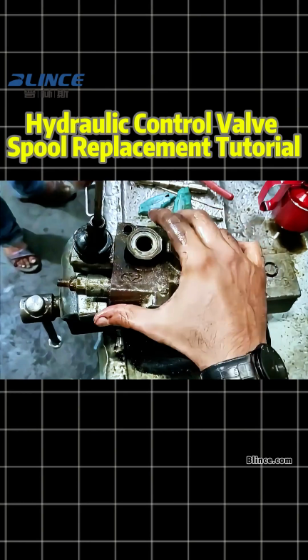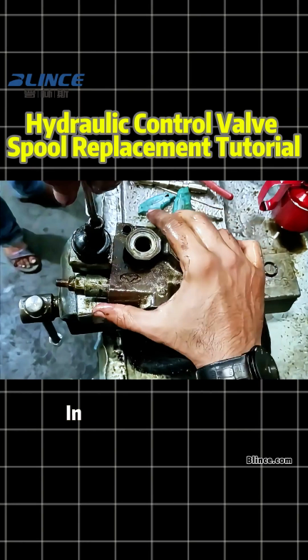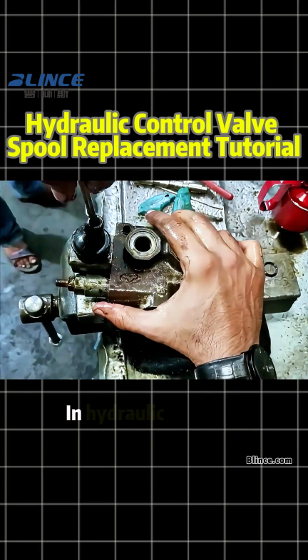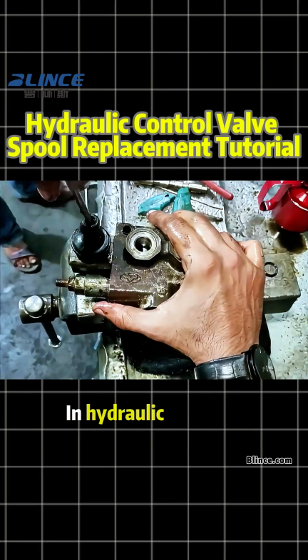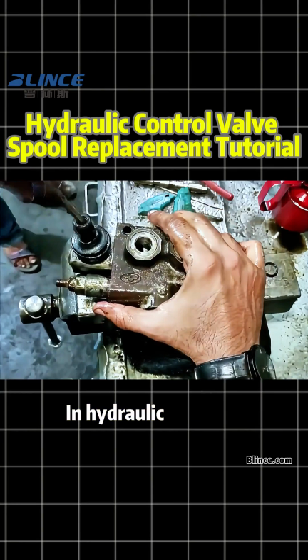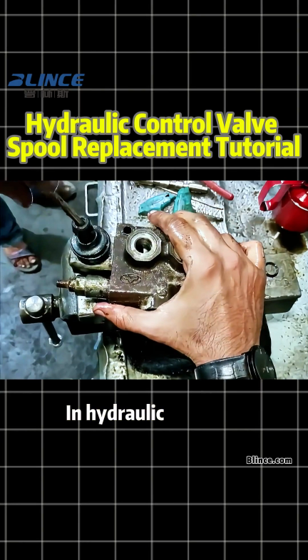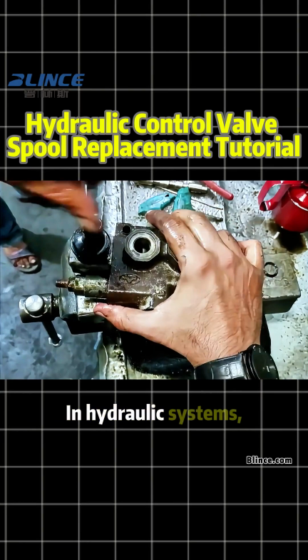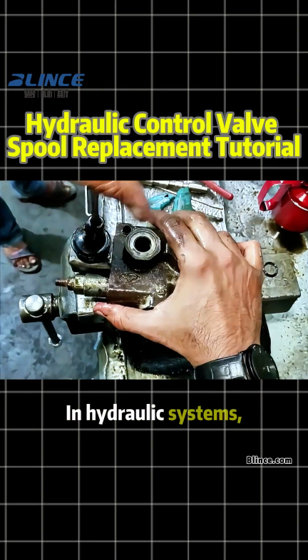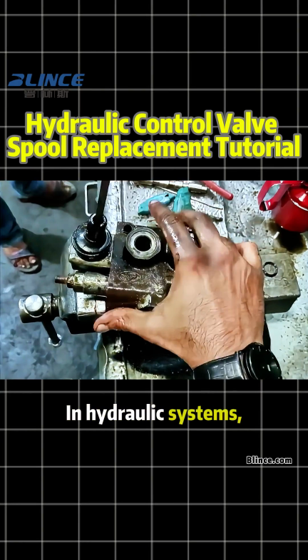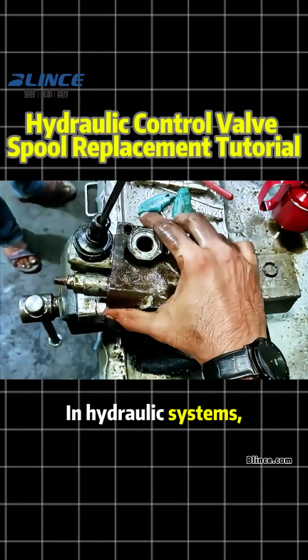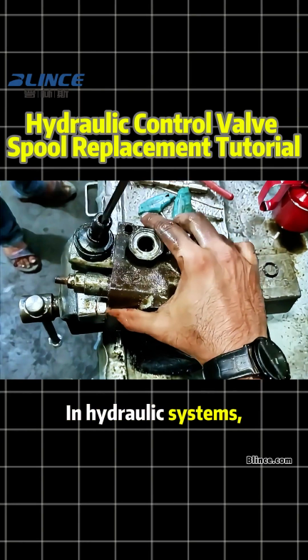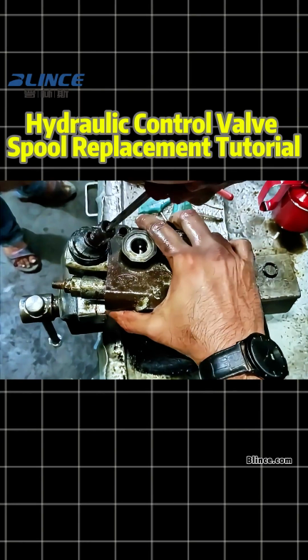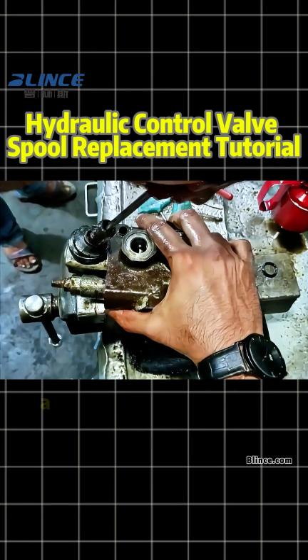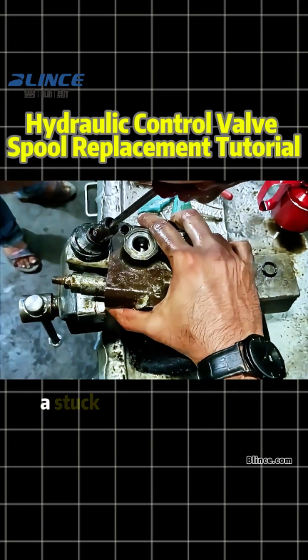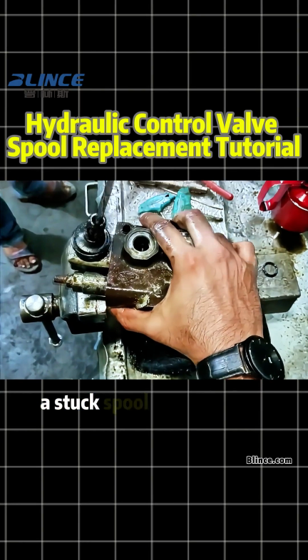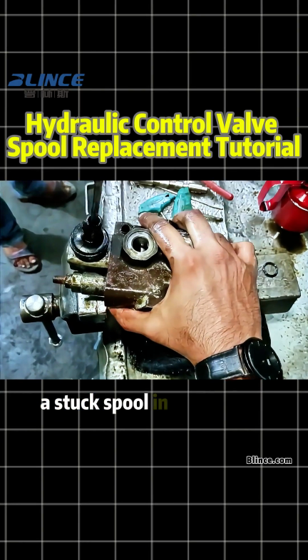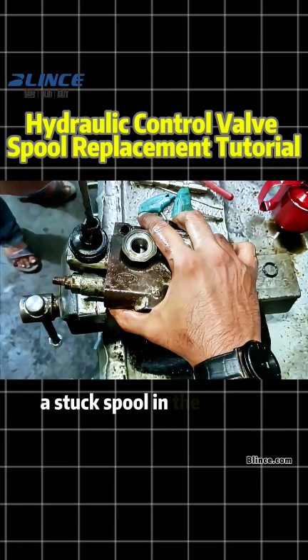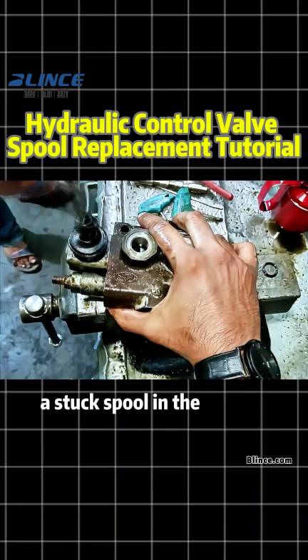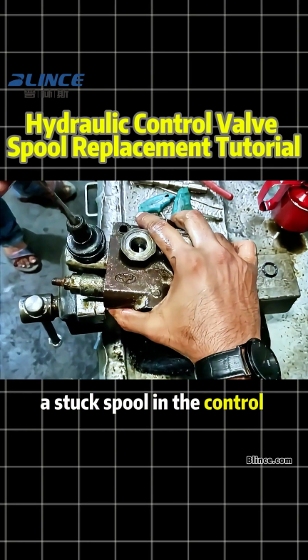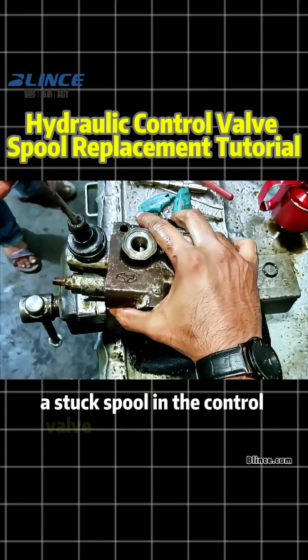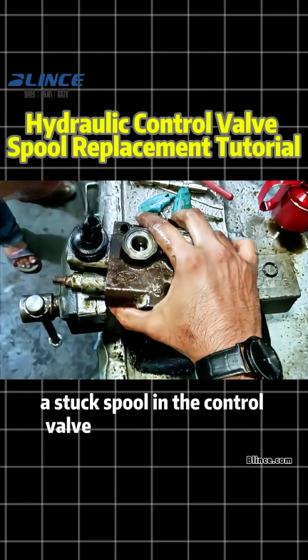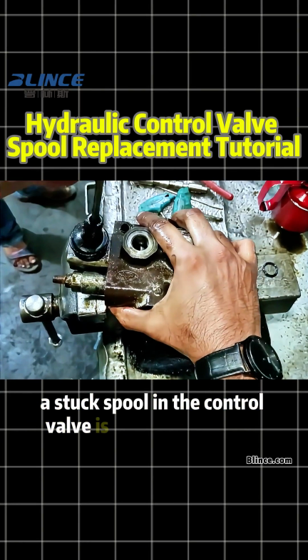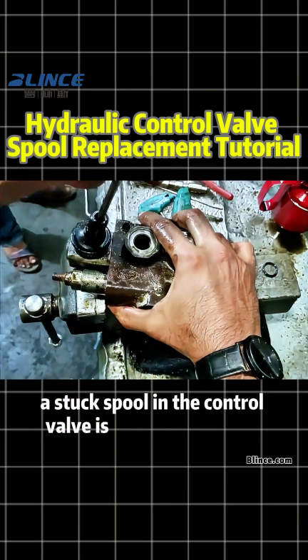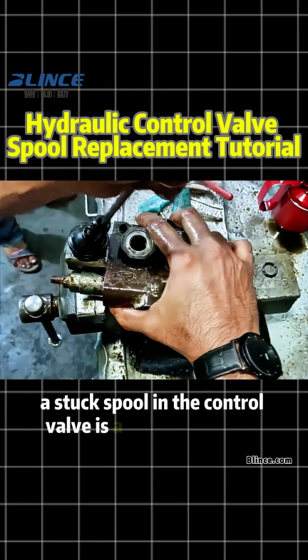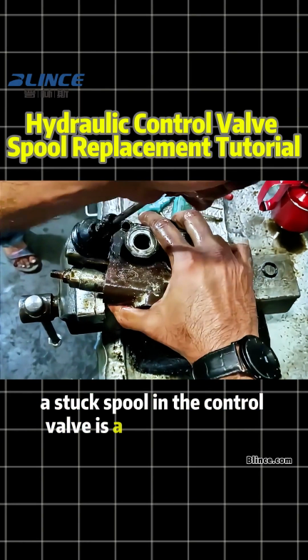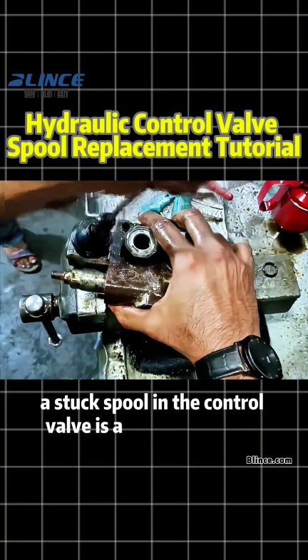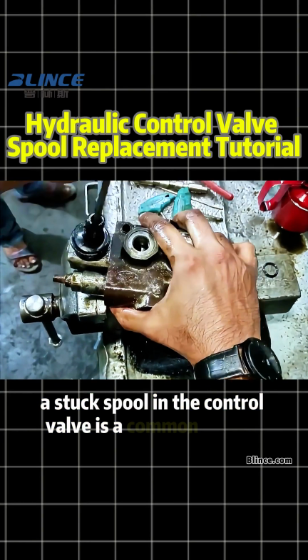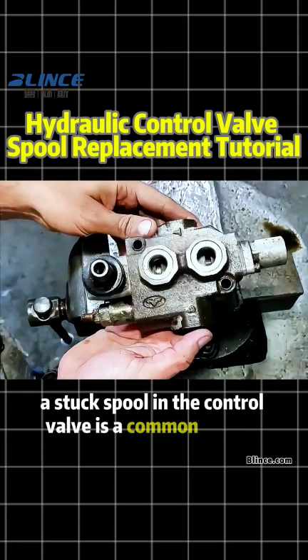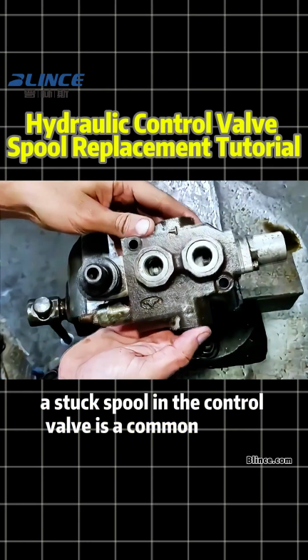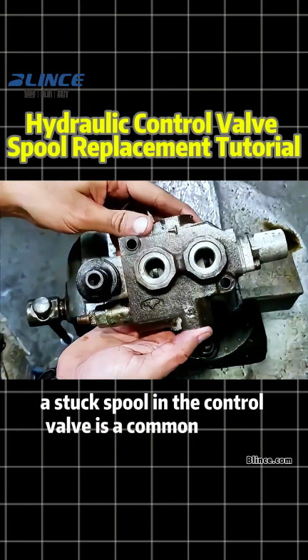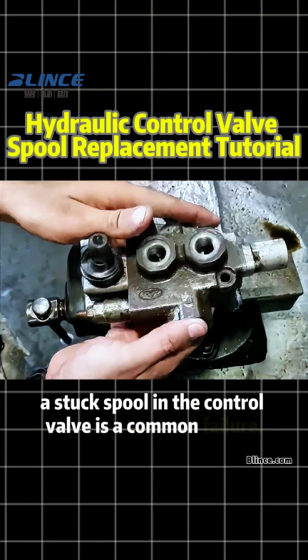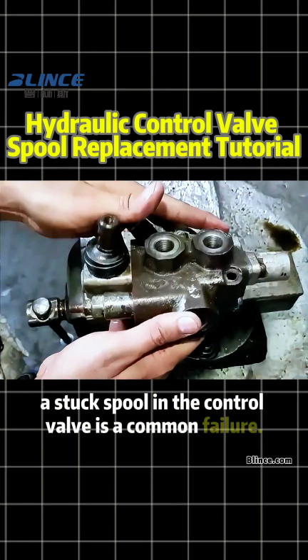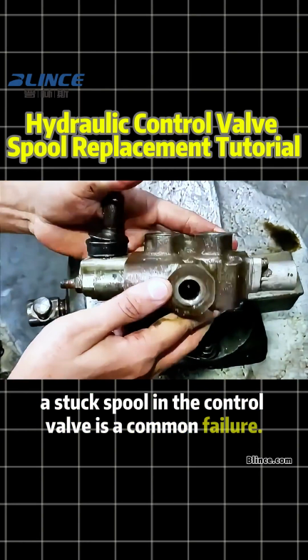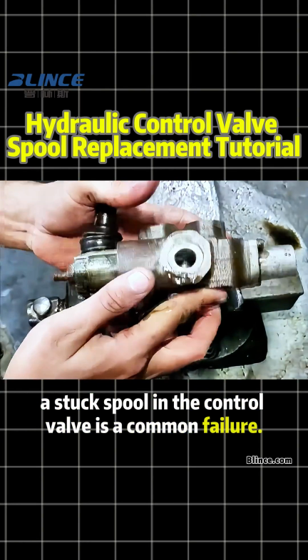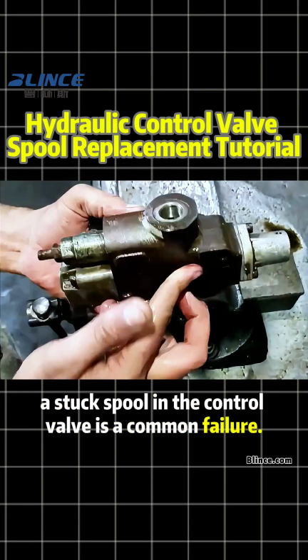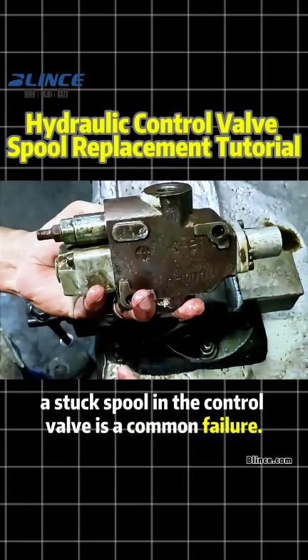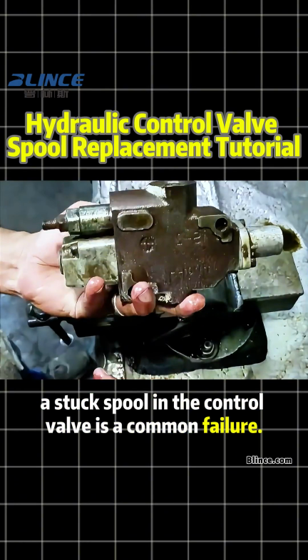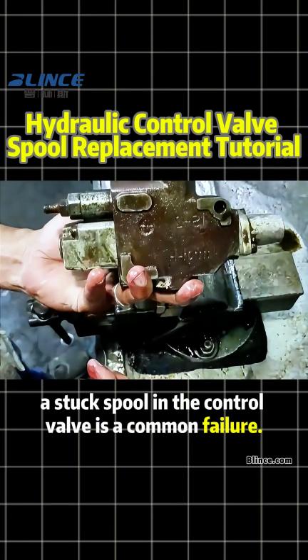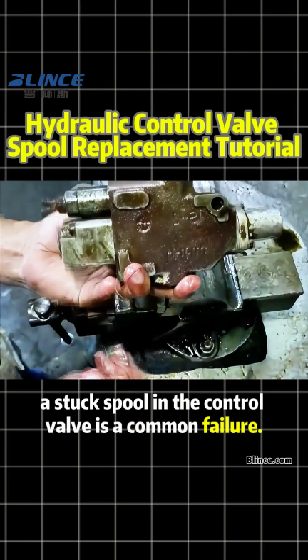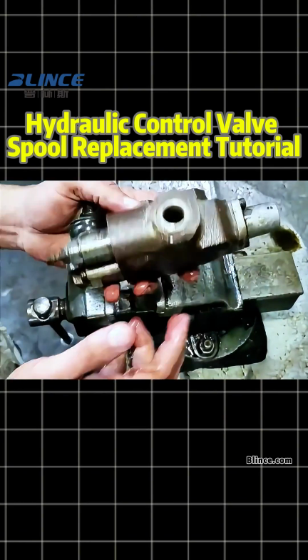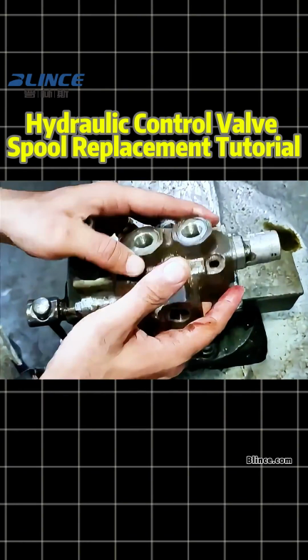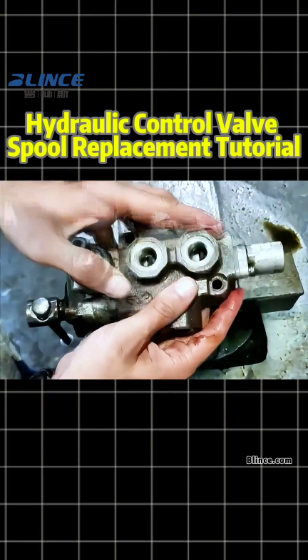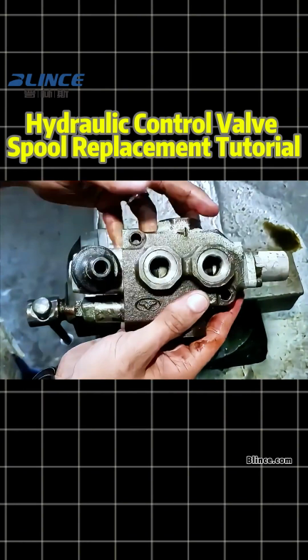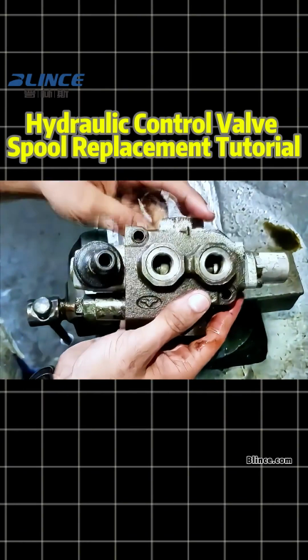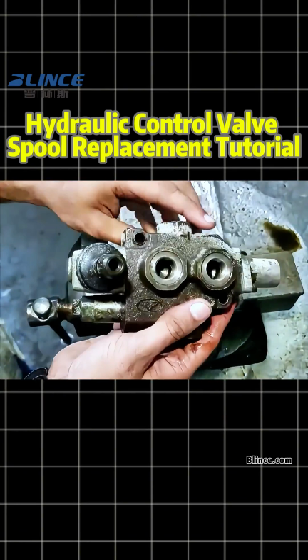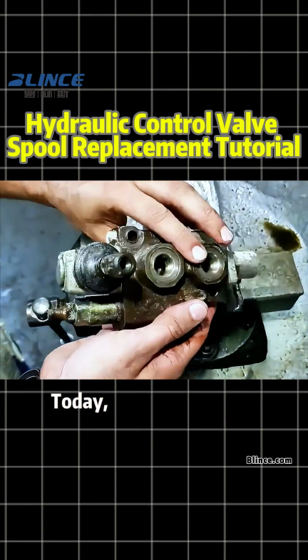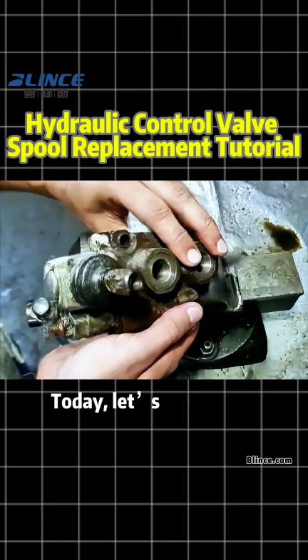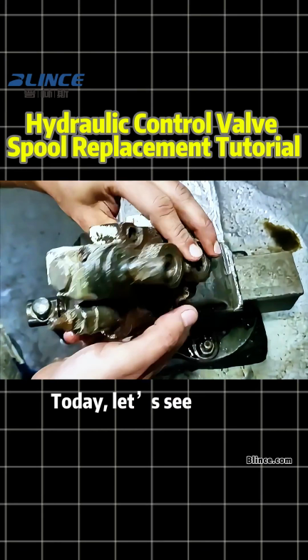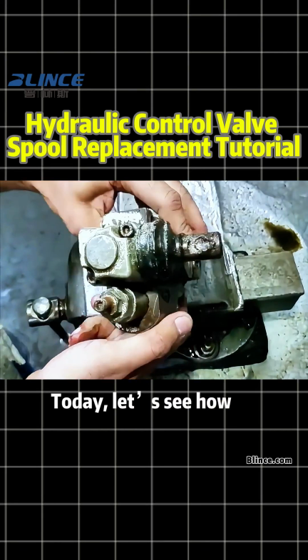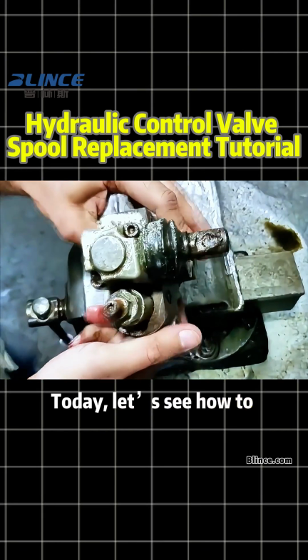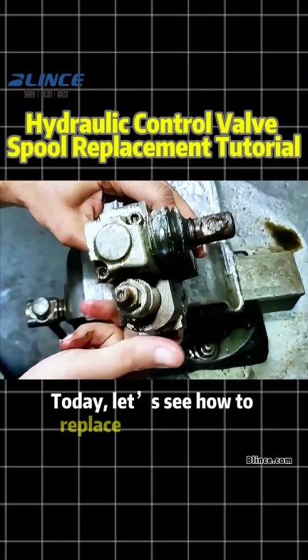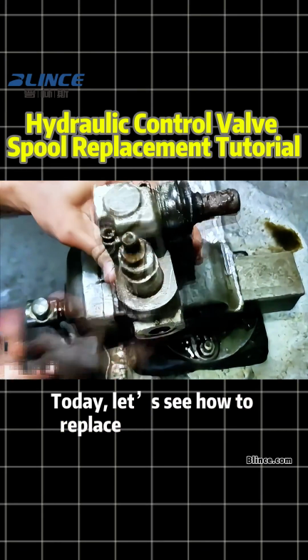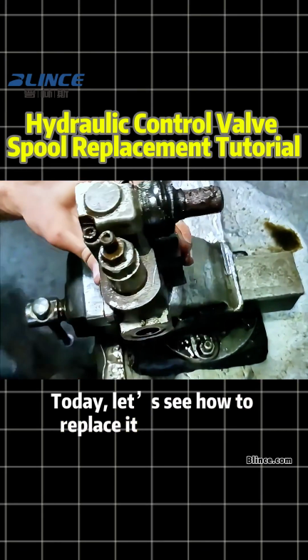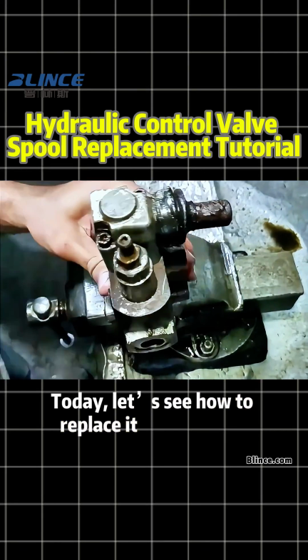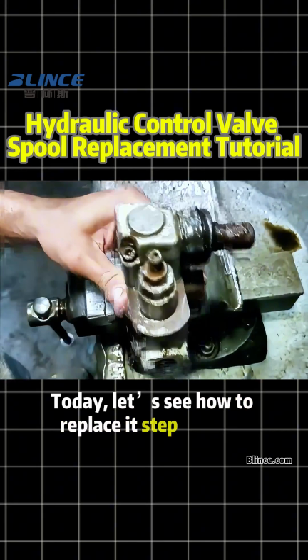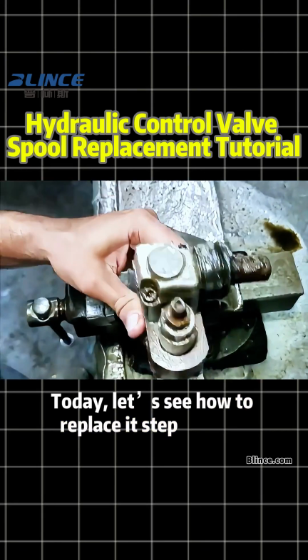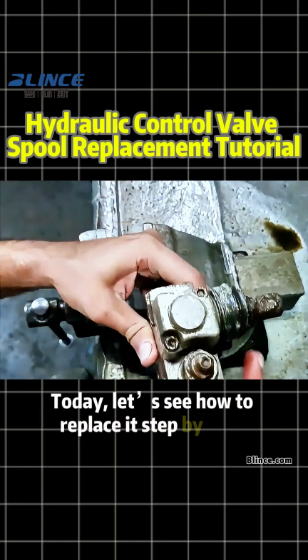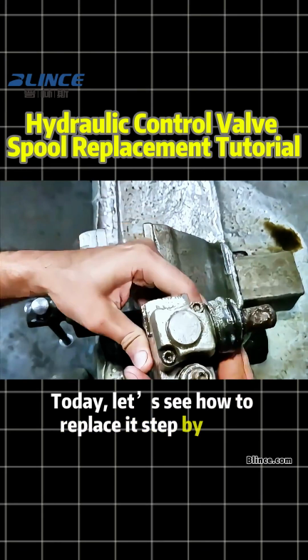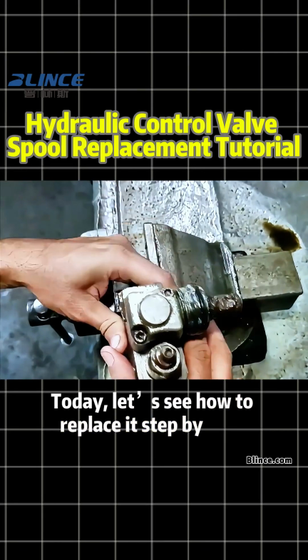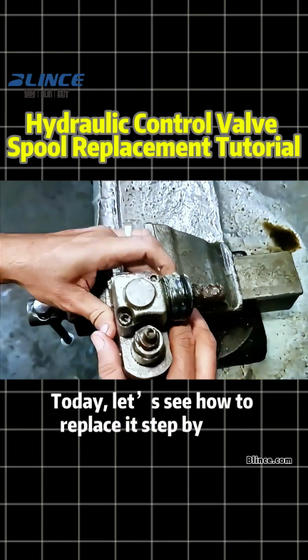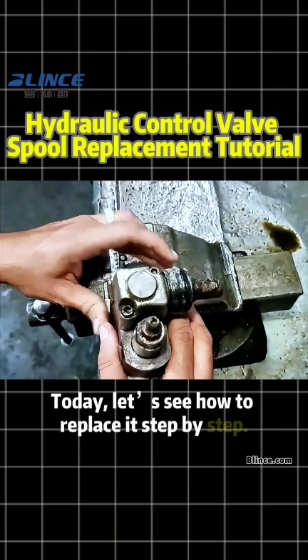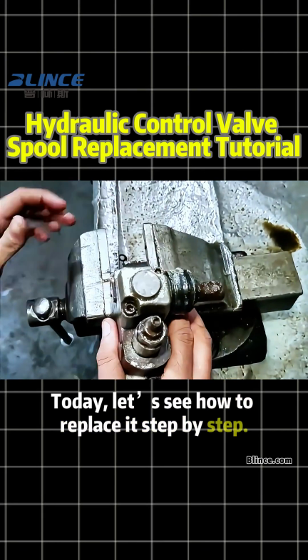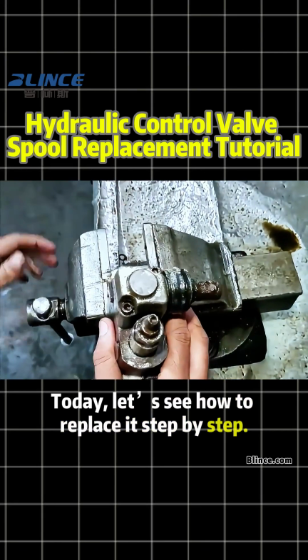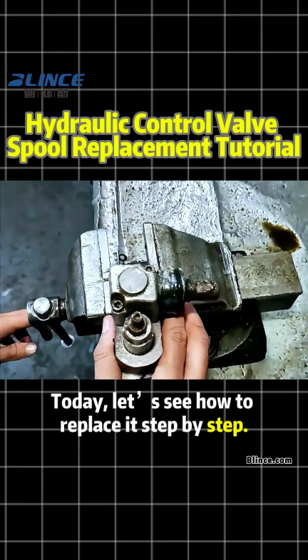In hydraulic systems, a stuck spool in the control valve is a common failure. Today, let's see how to replace it step-by-step.